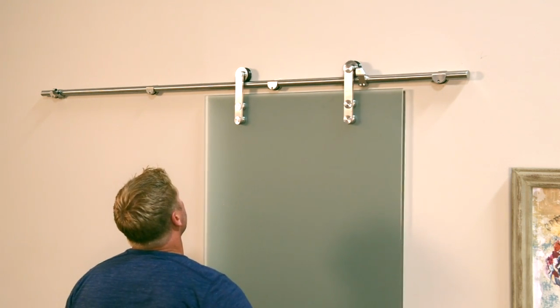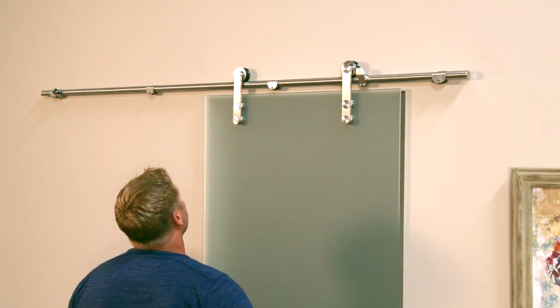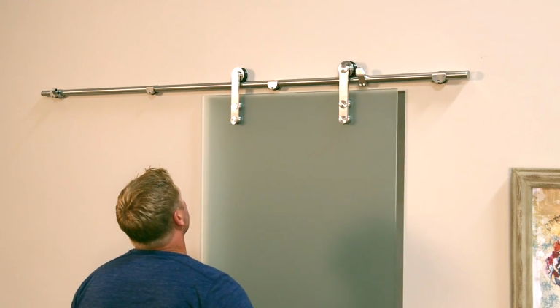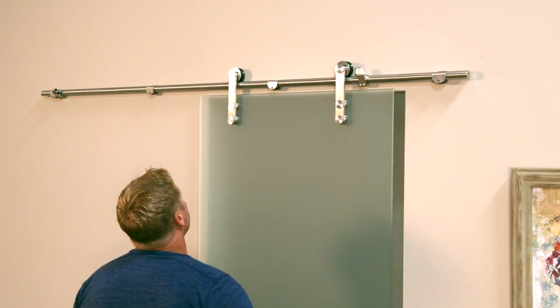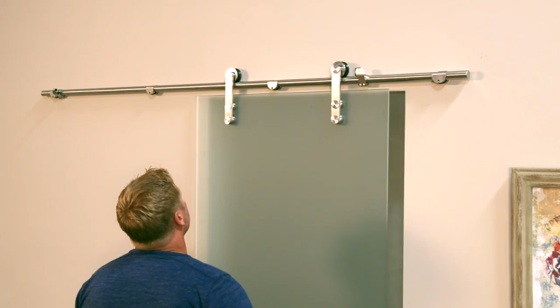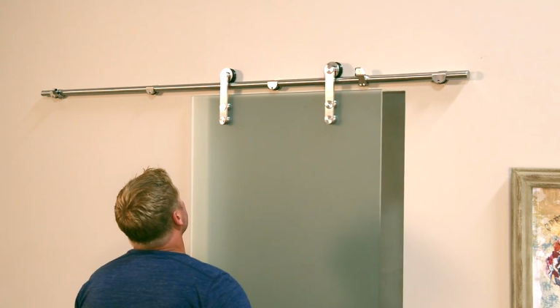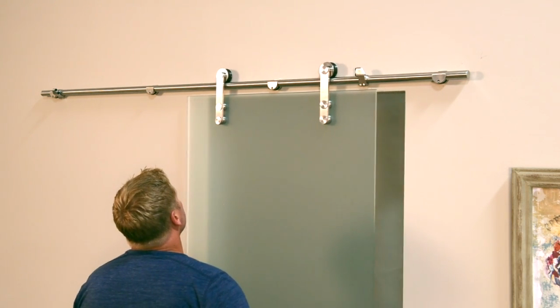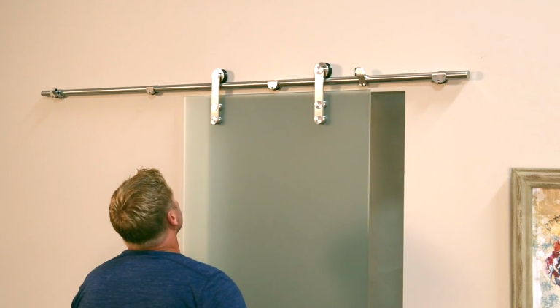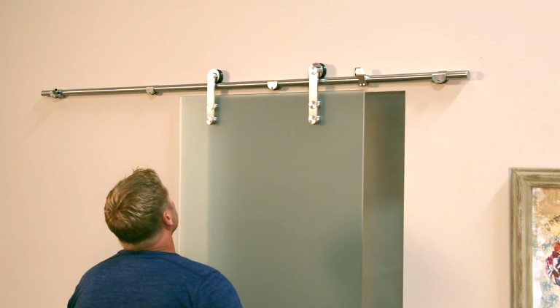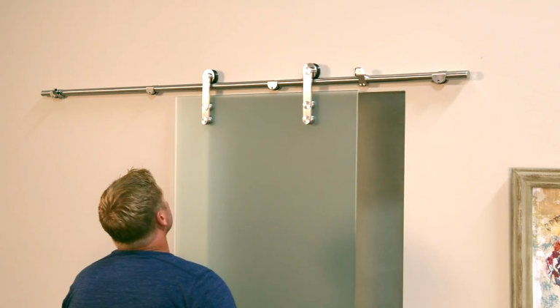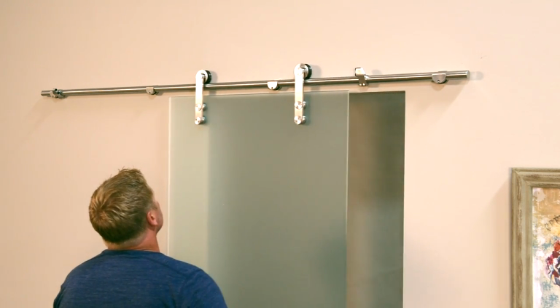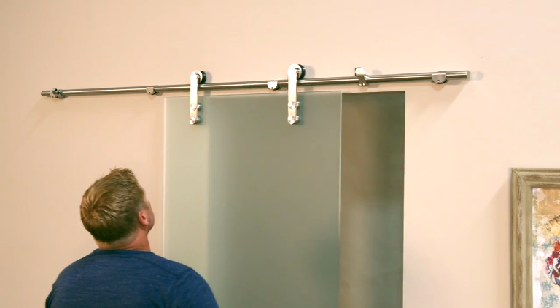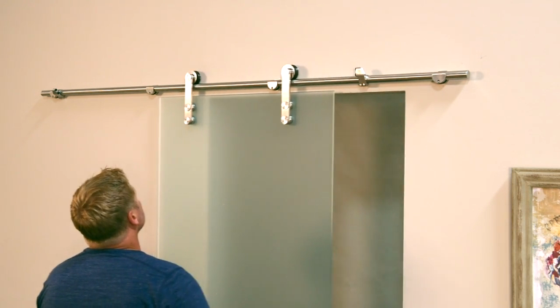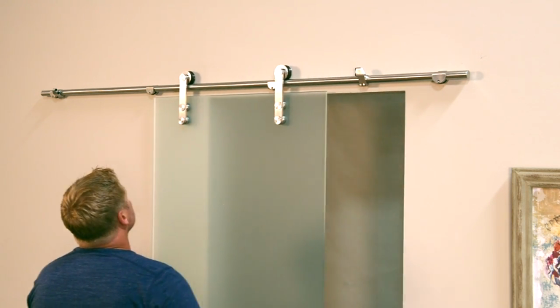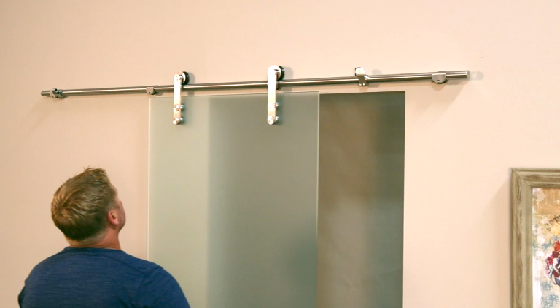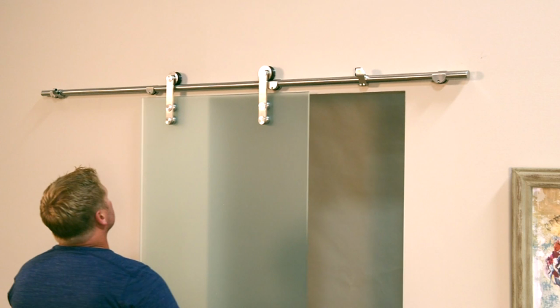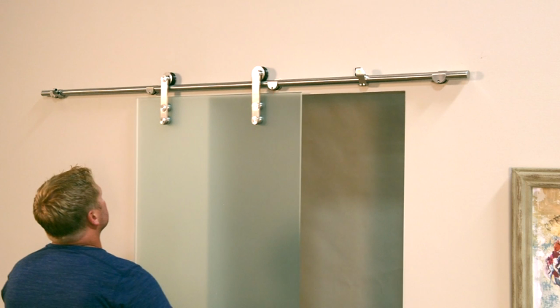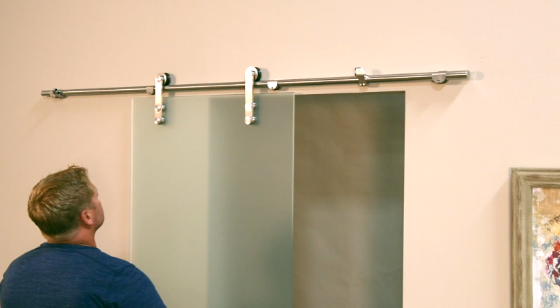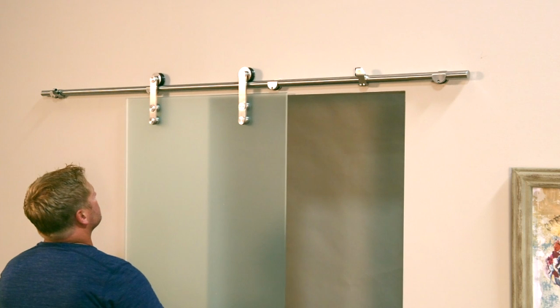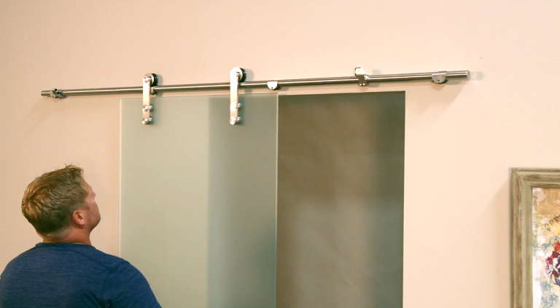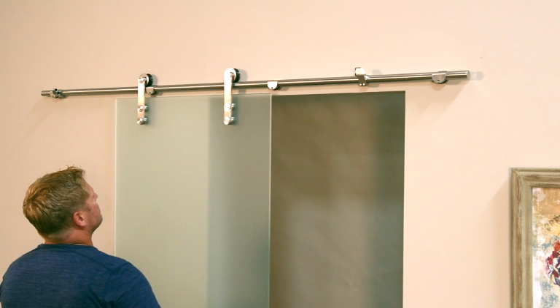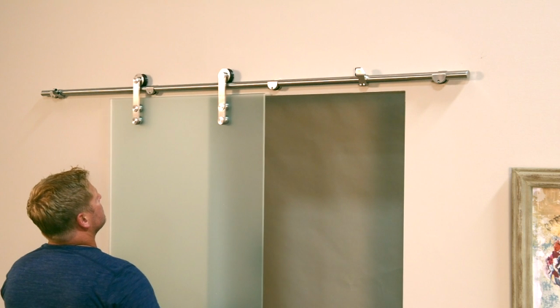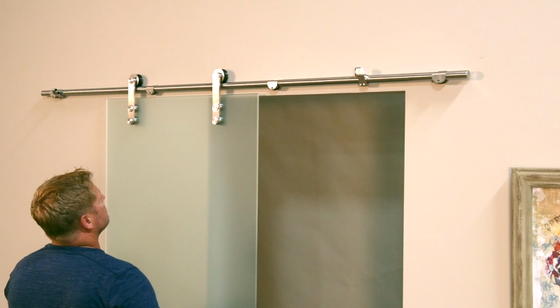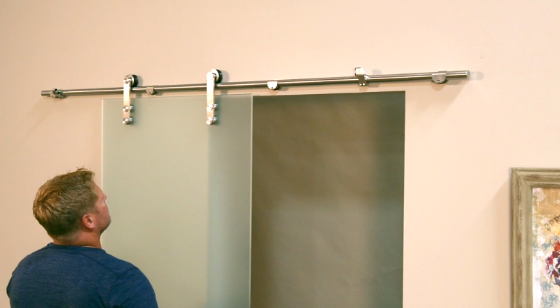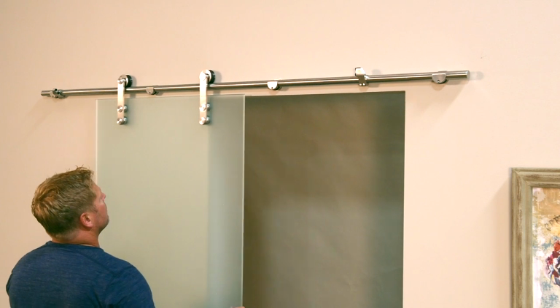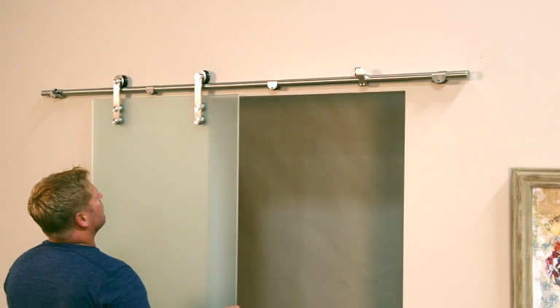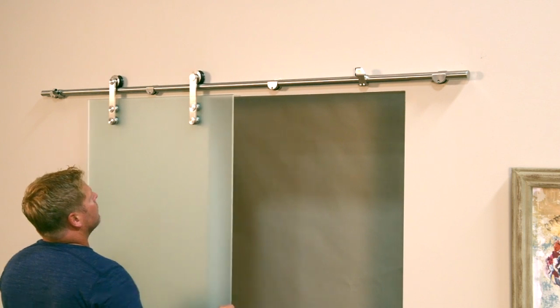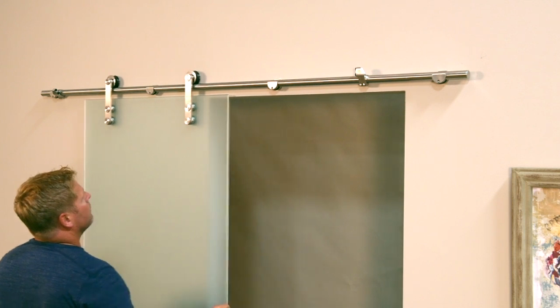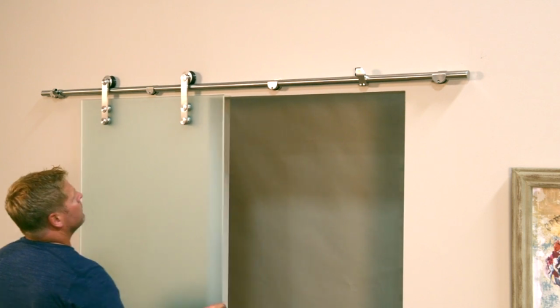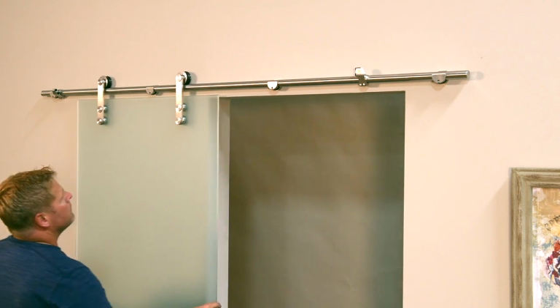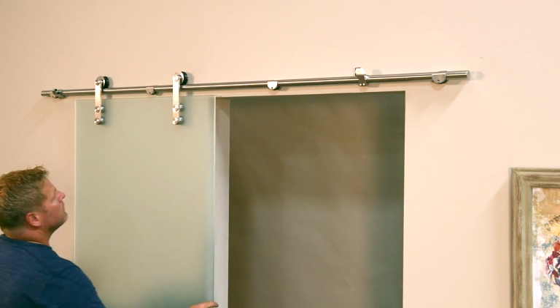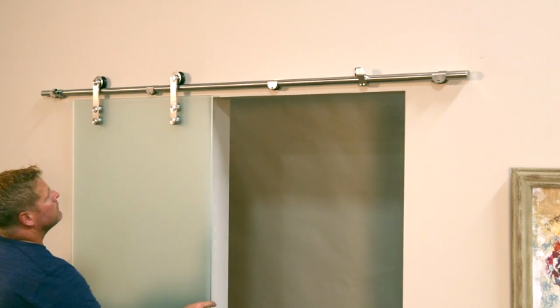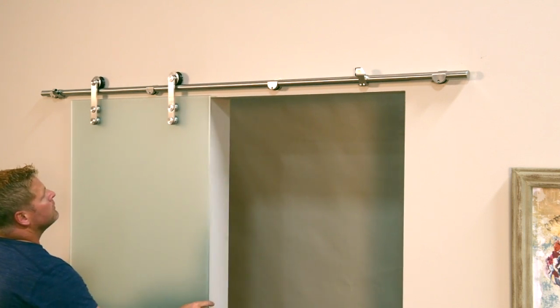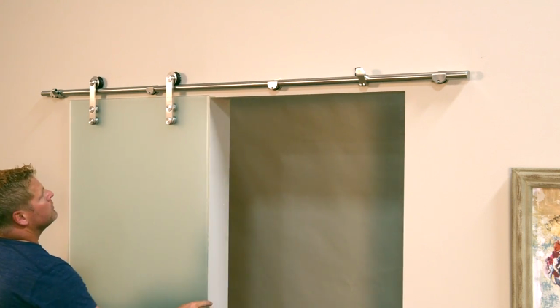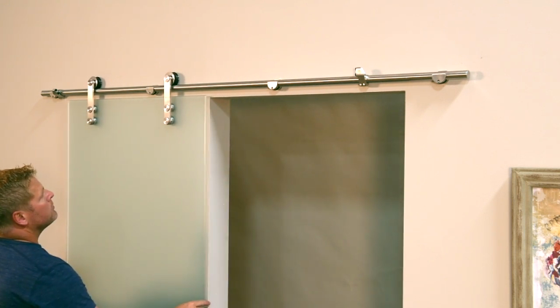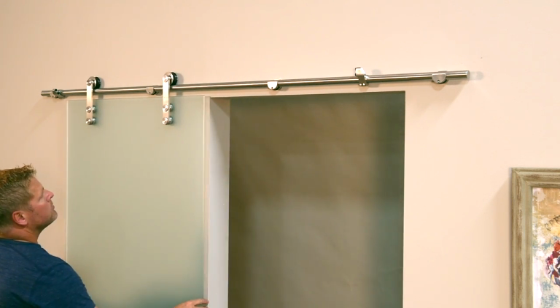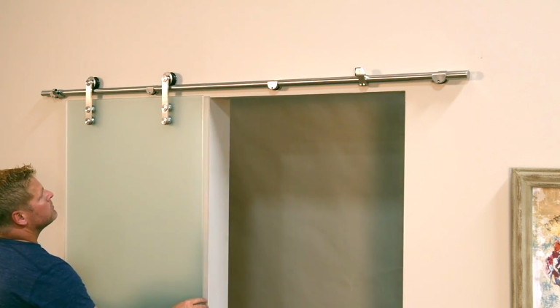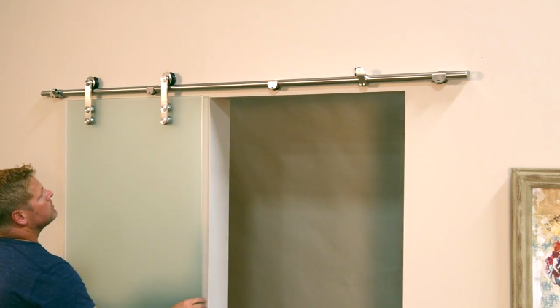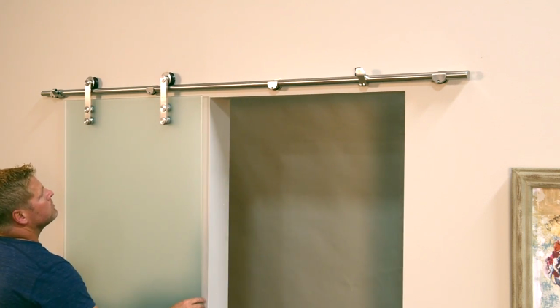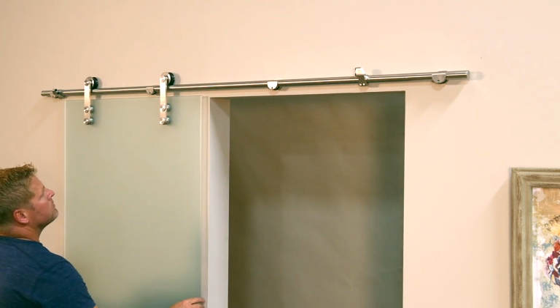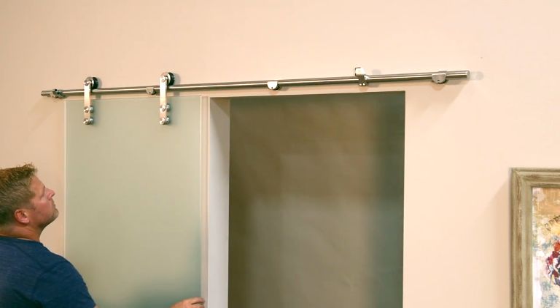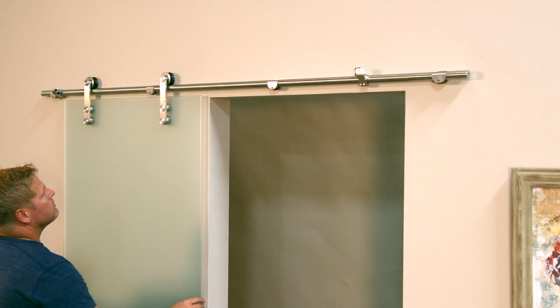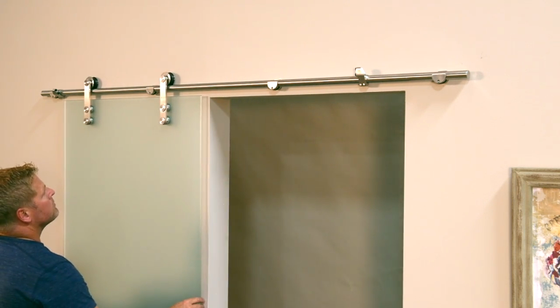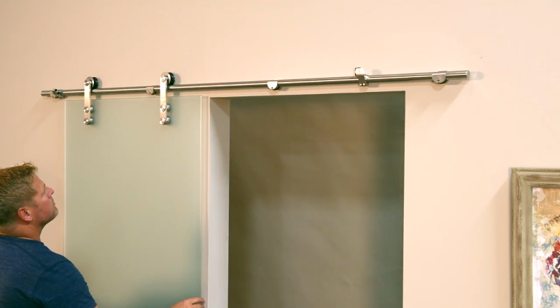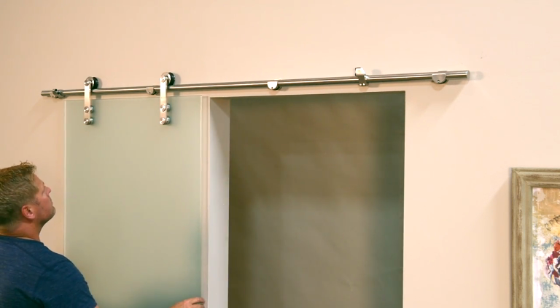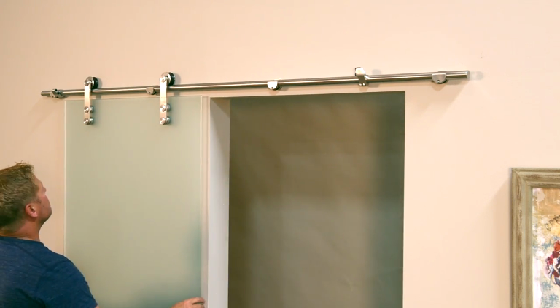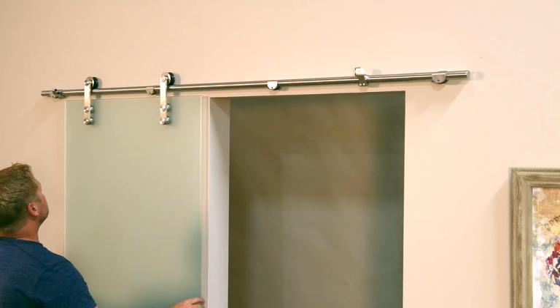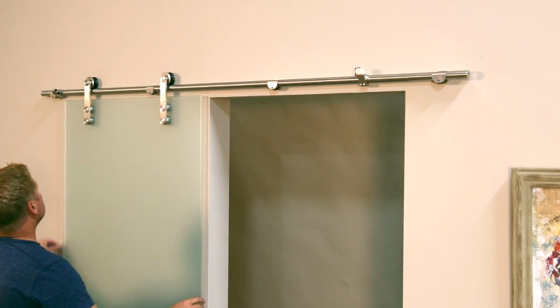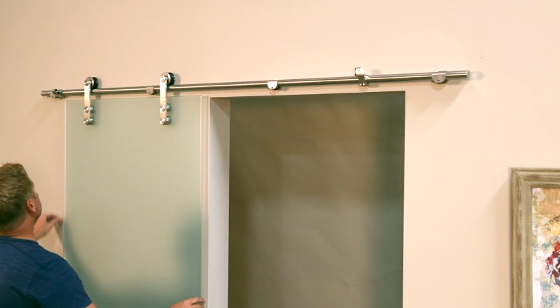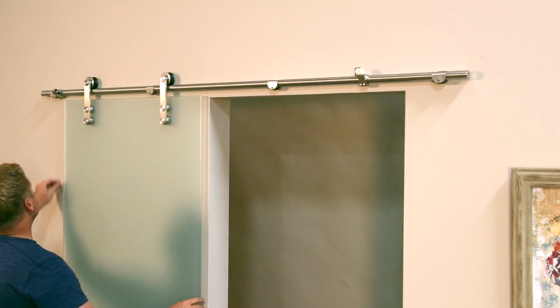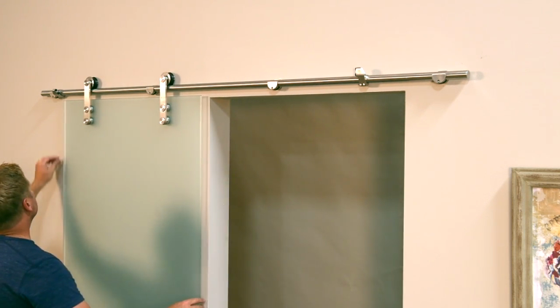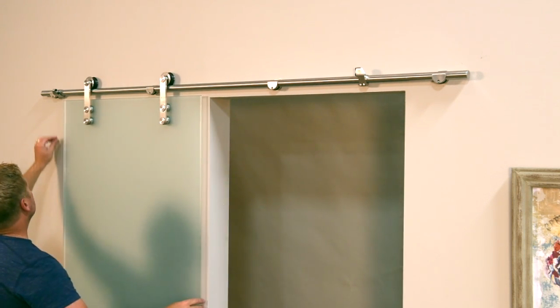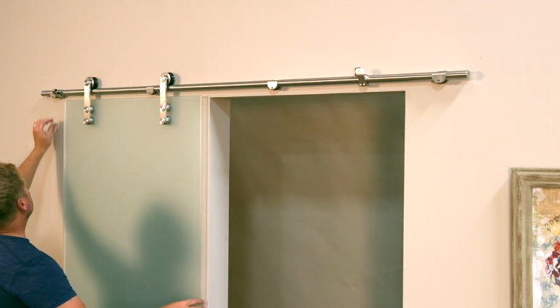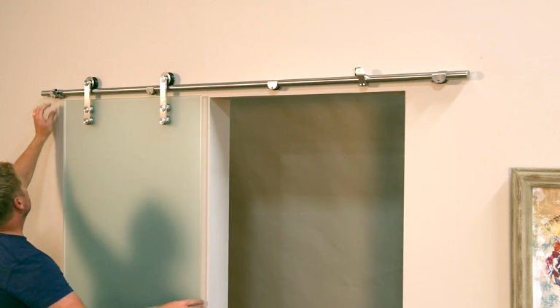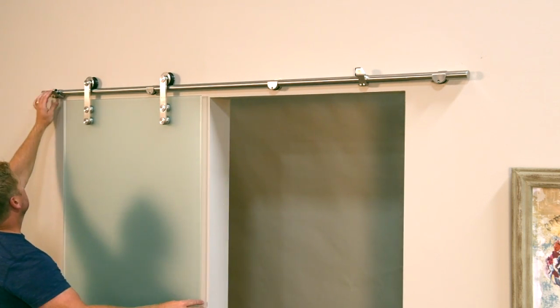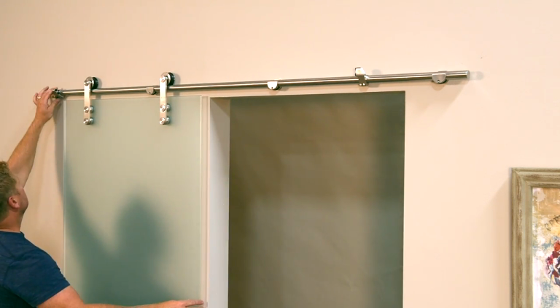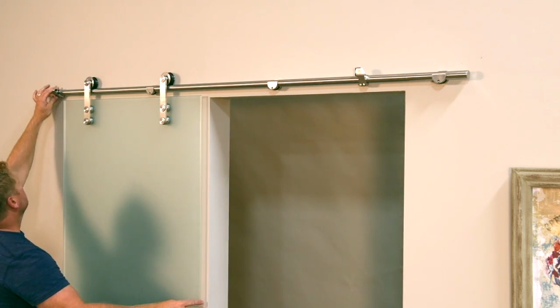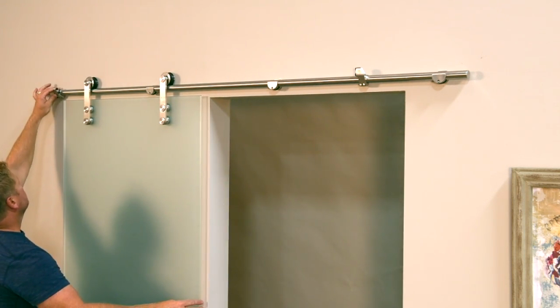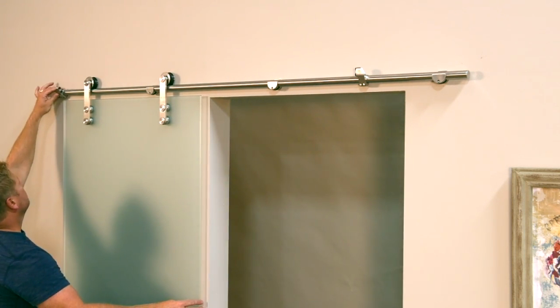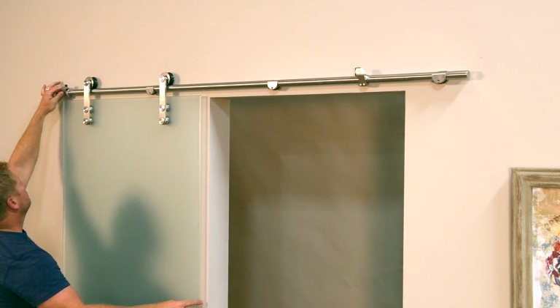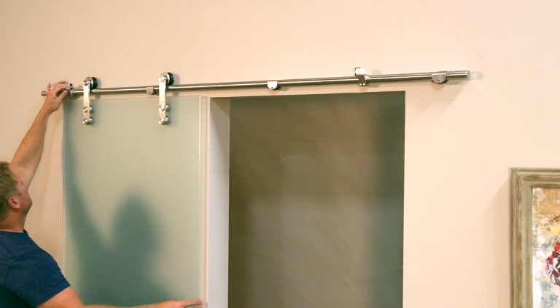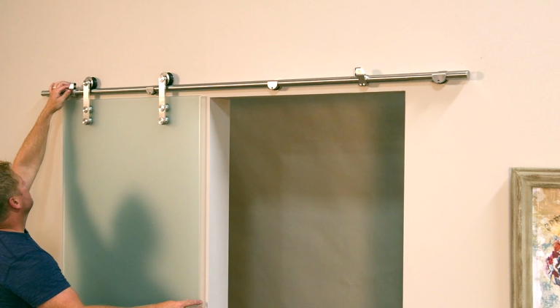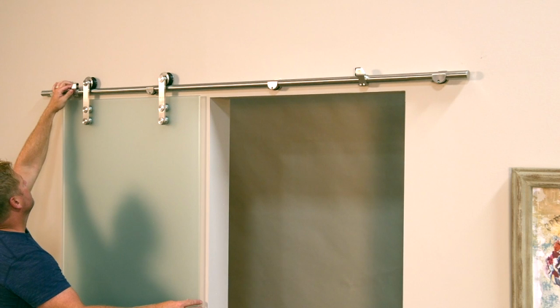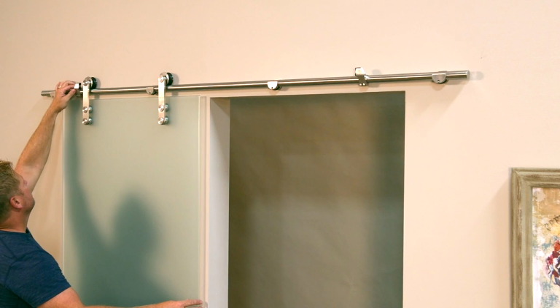Next, roll the door into the full open position and repeat the steps for setting the other door stop.